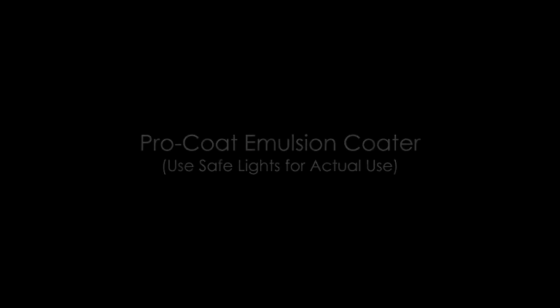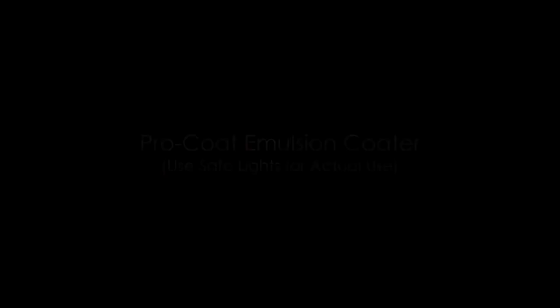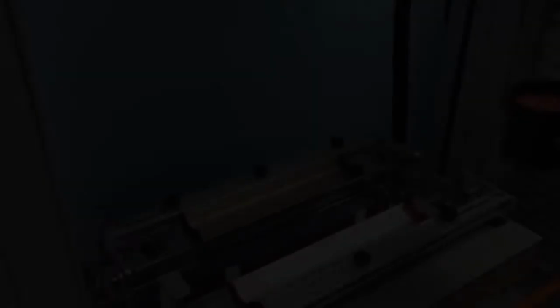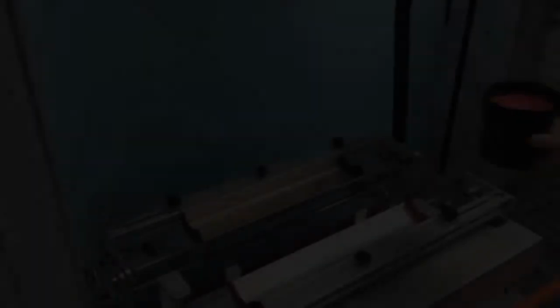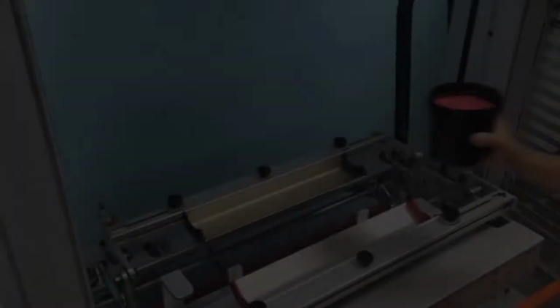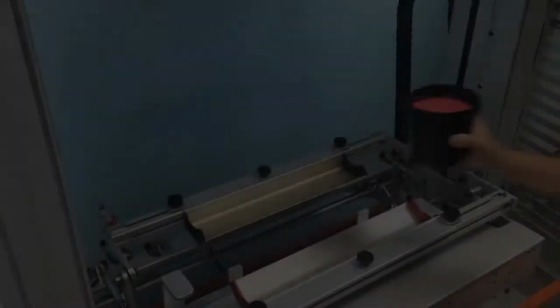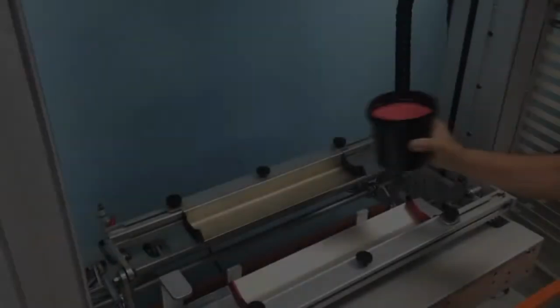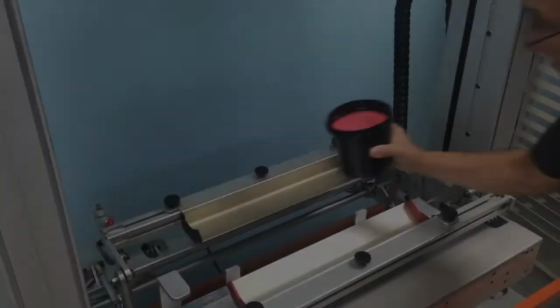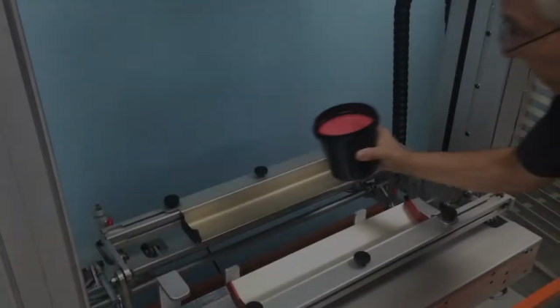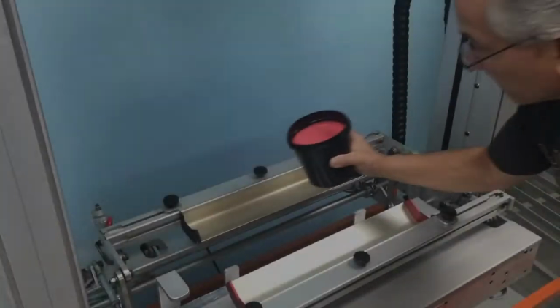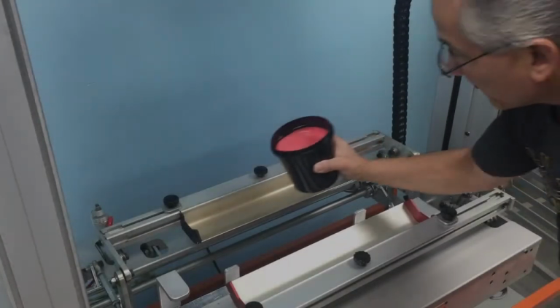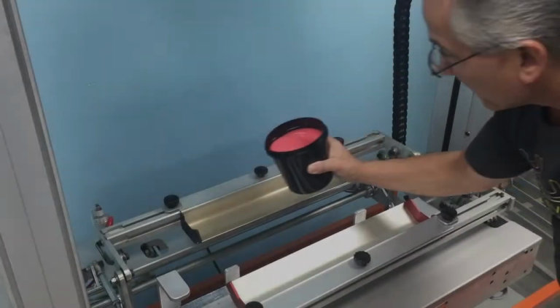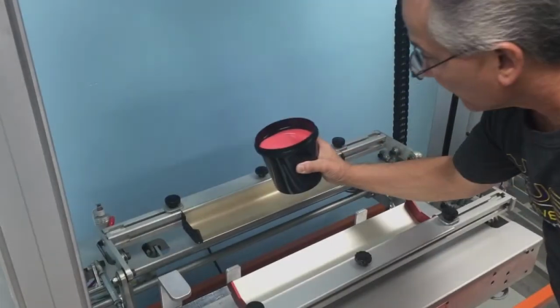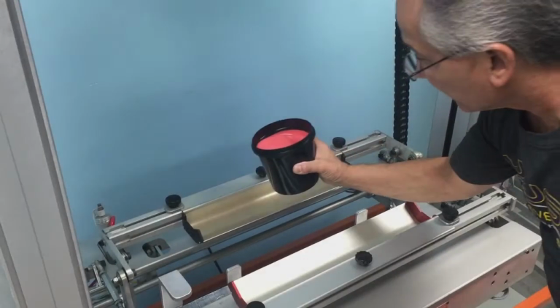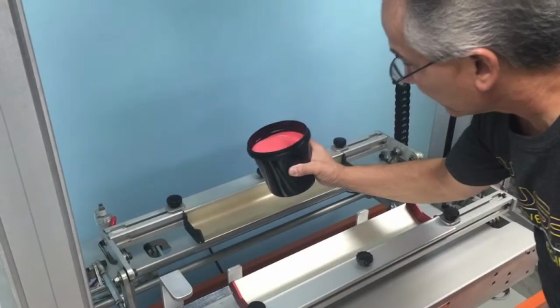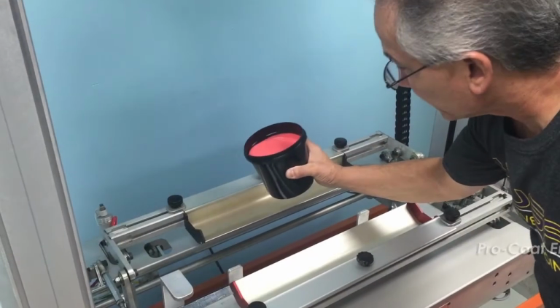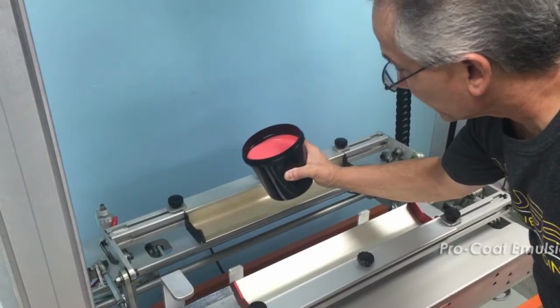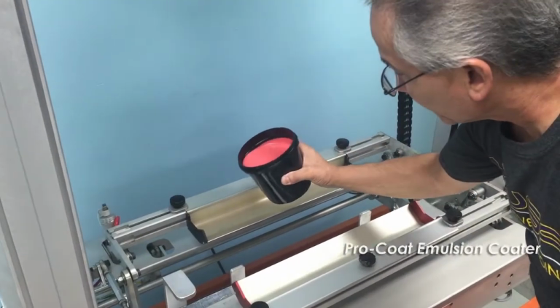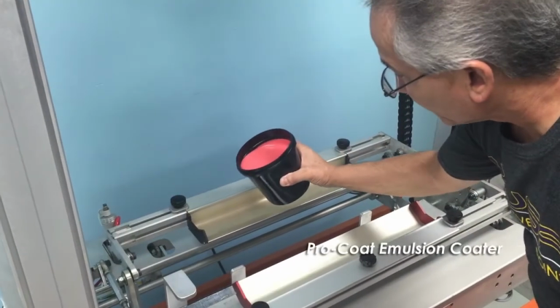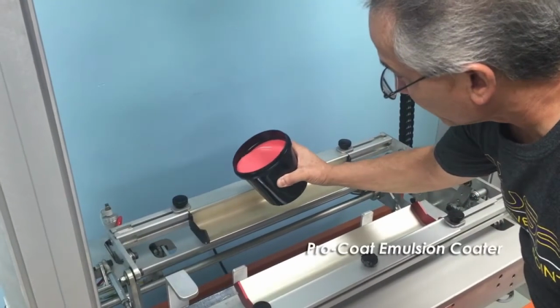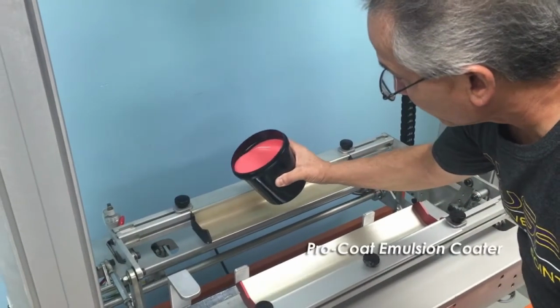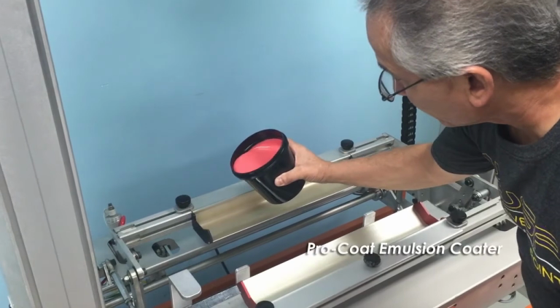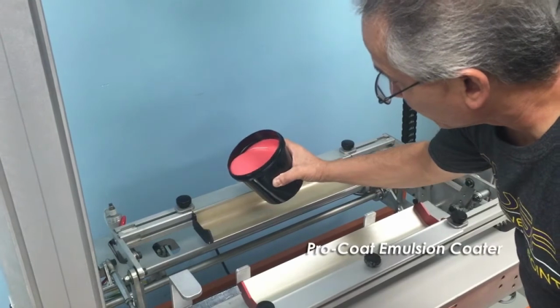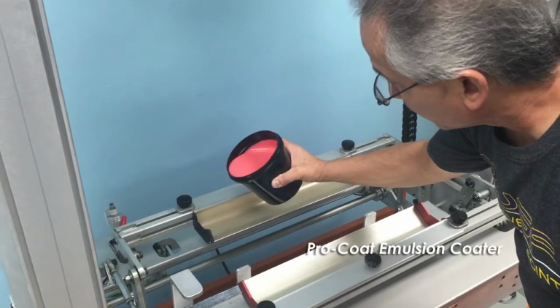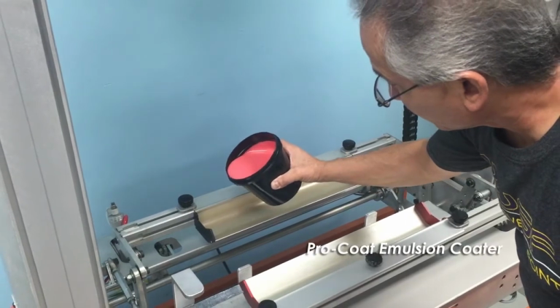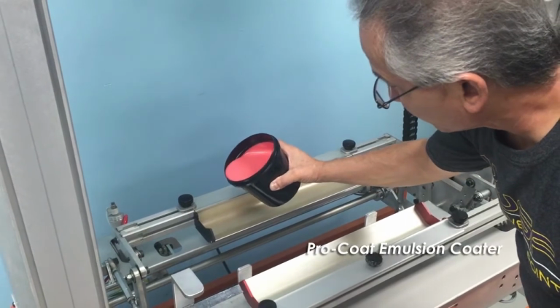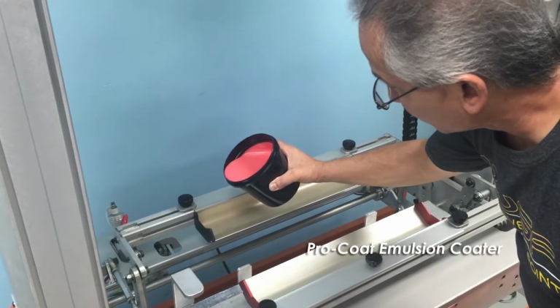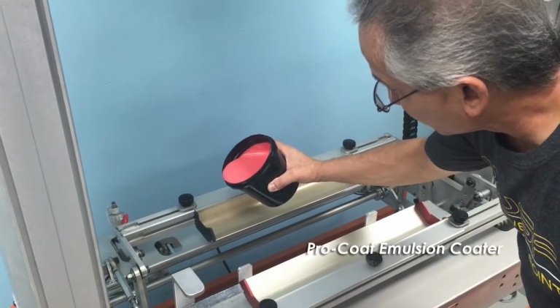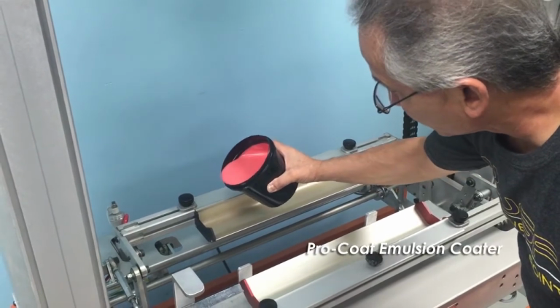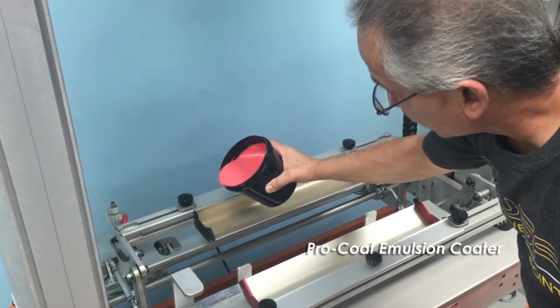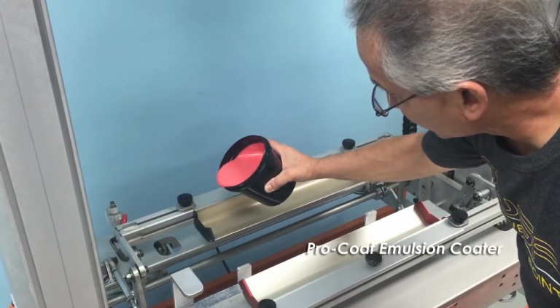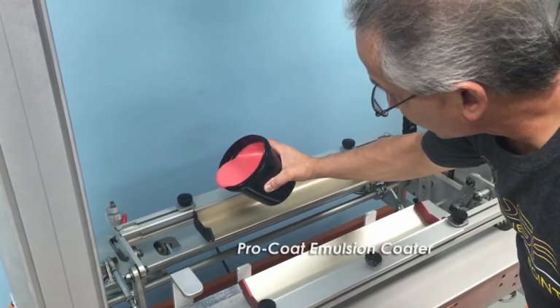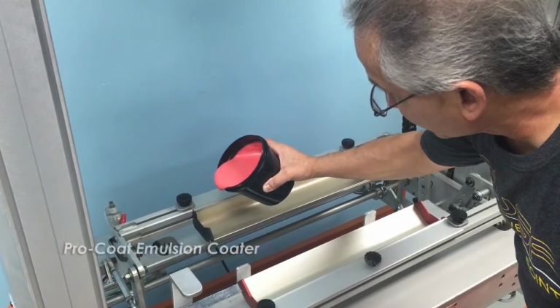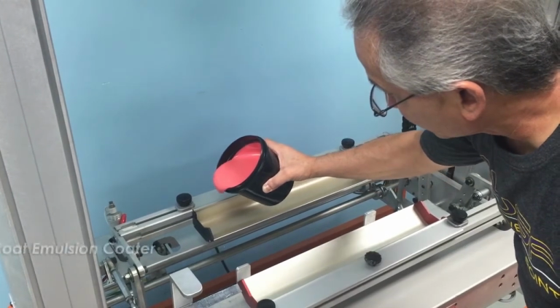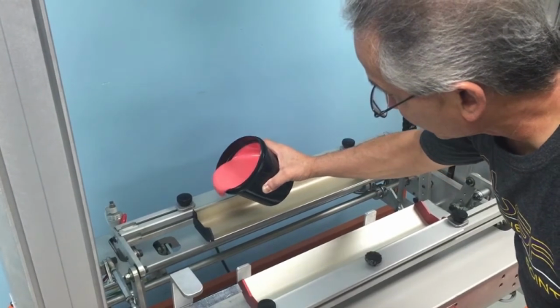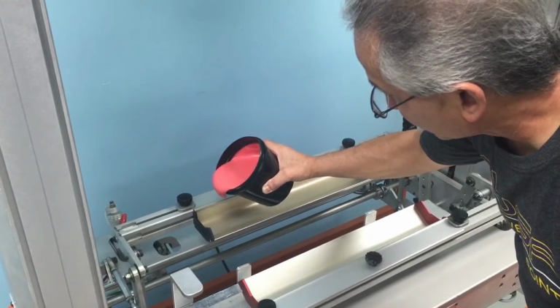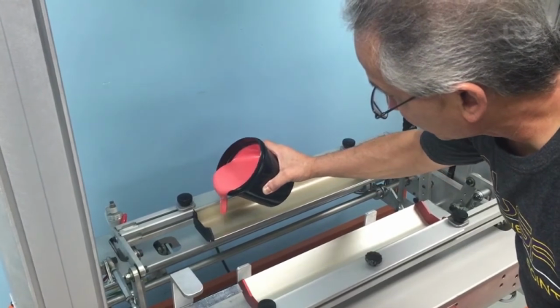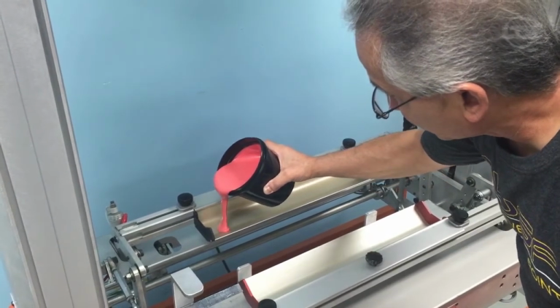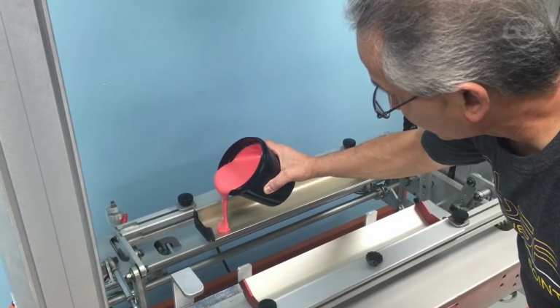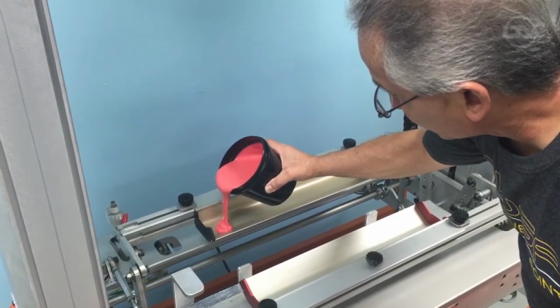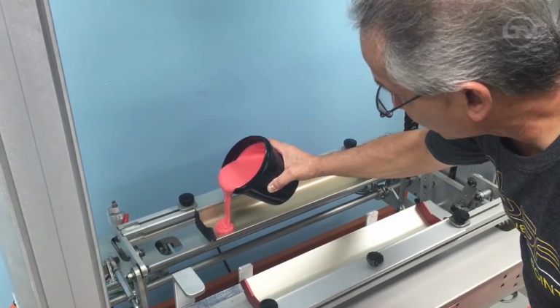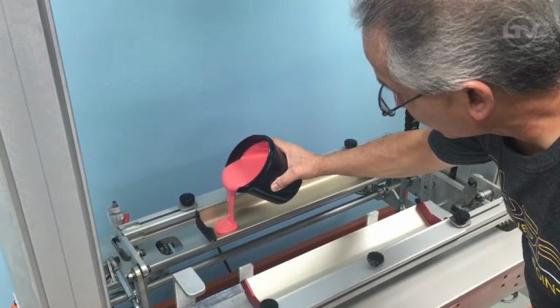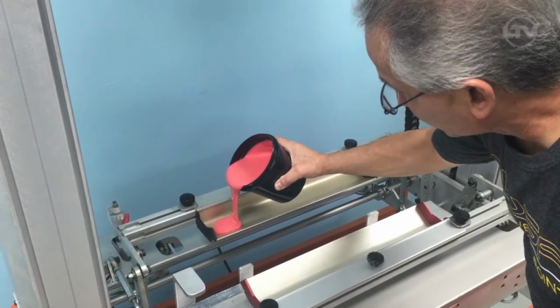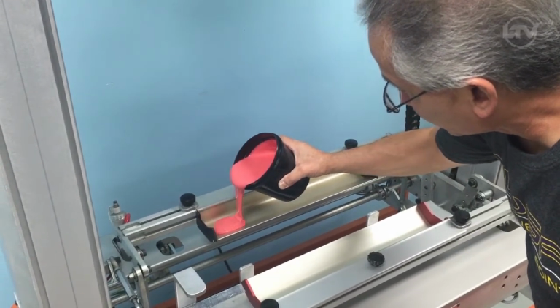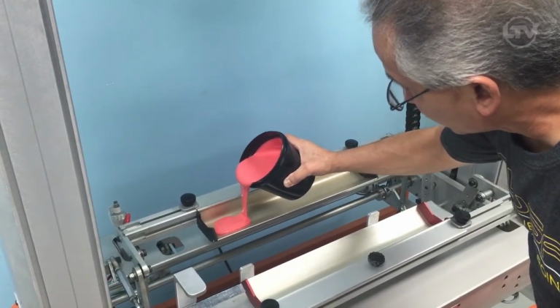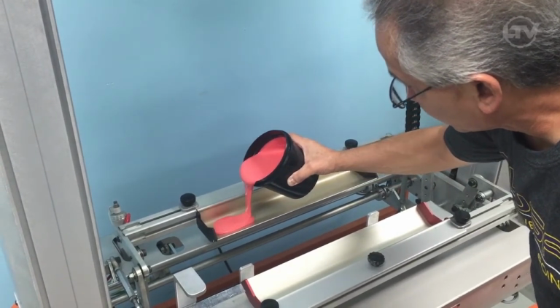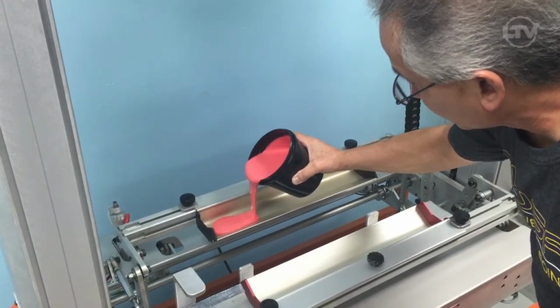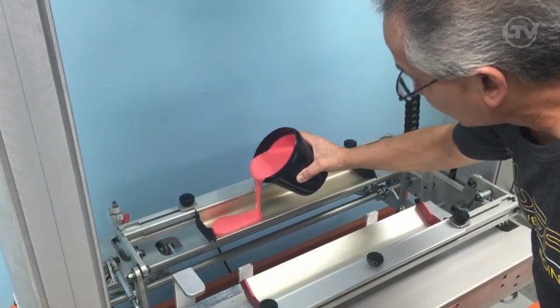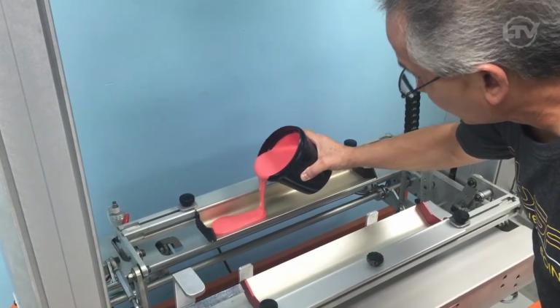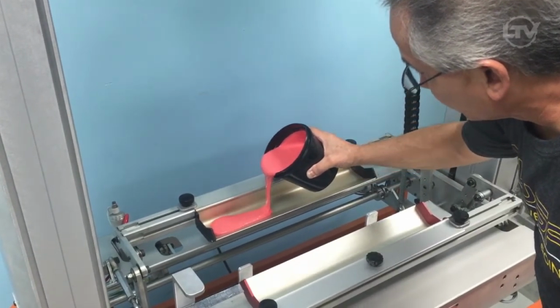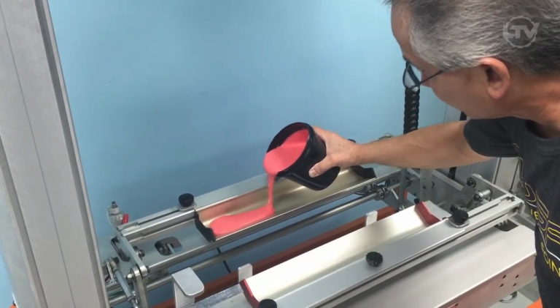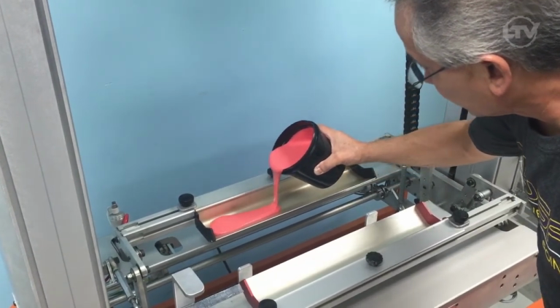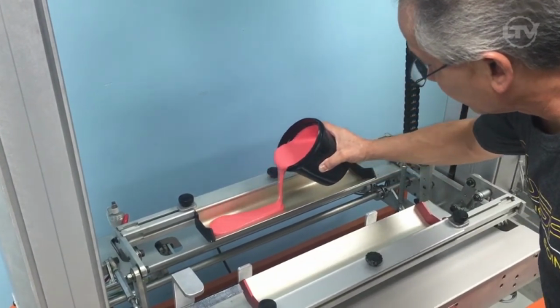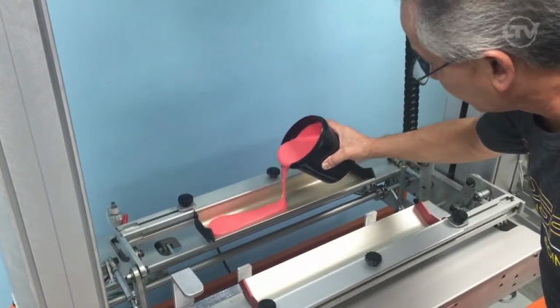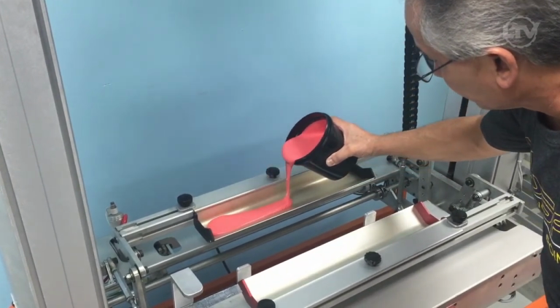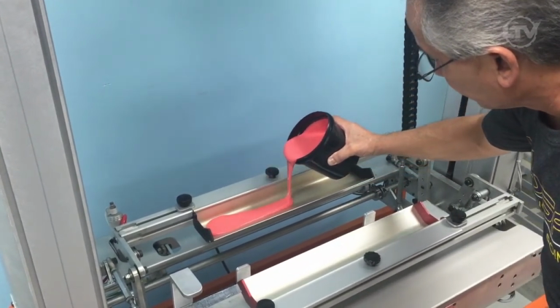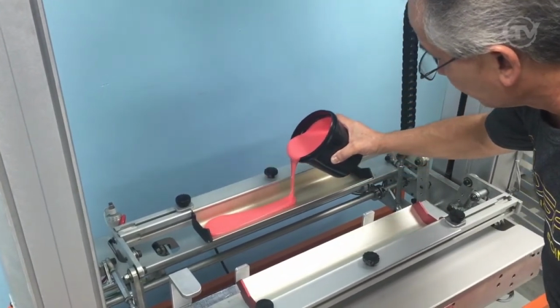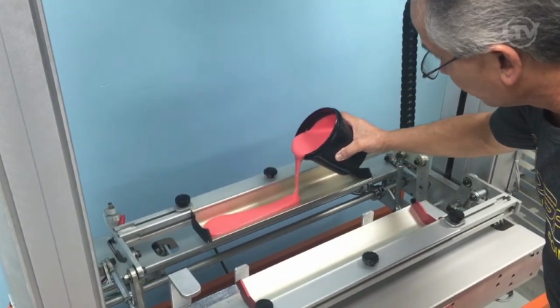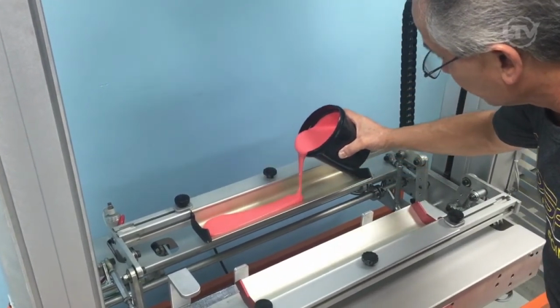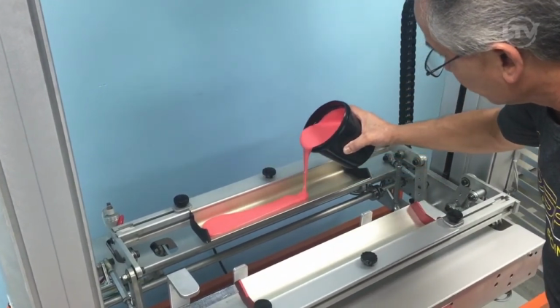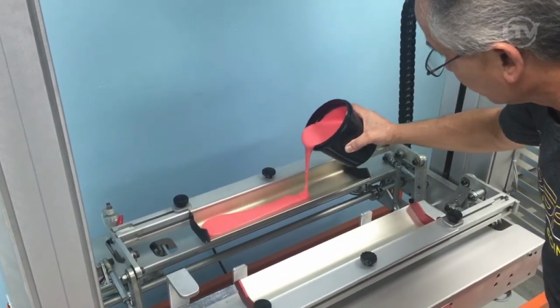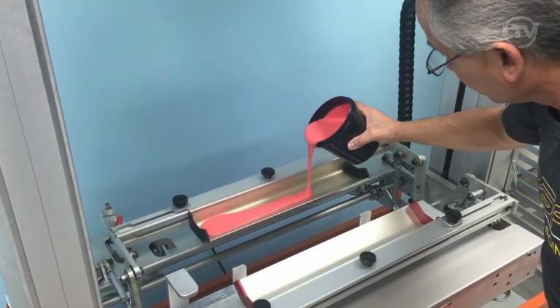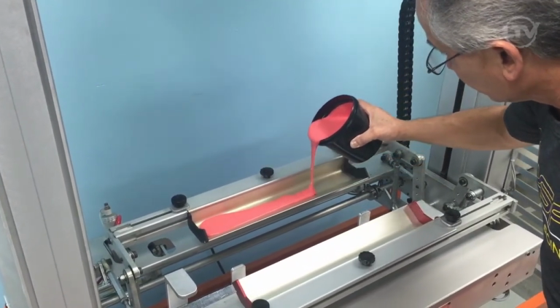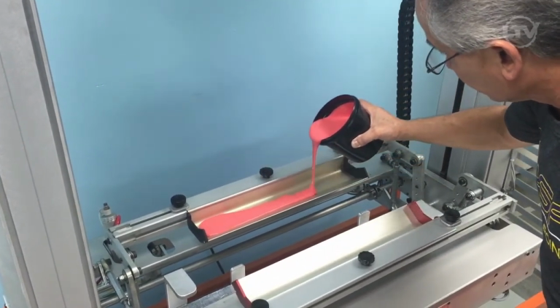This is the Pro Coat Emulsion Coder by Lawsense Grape Products. It's an automatic screen coater.